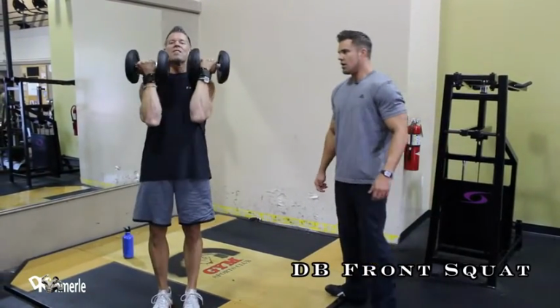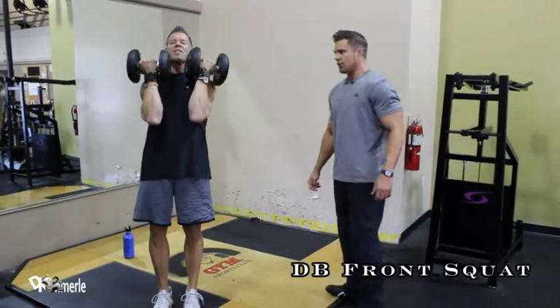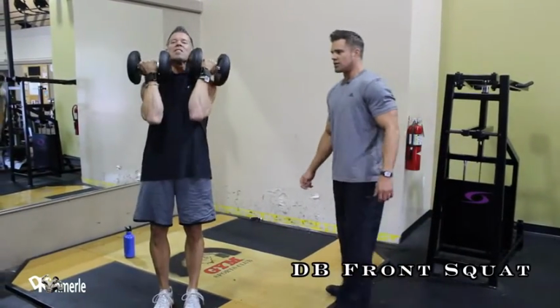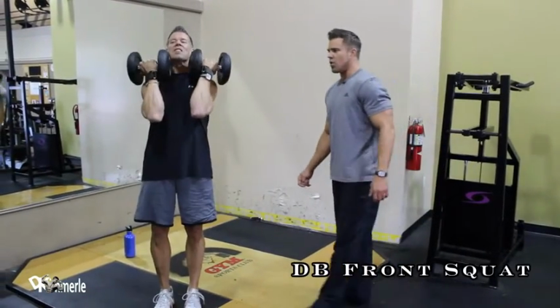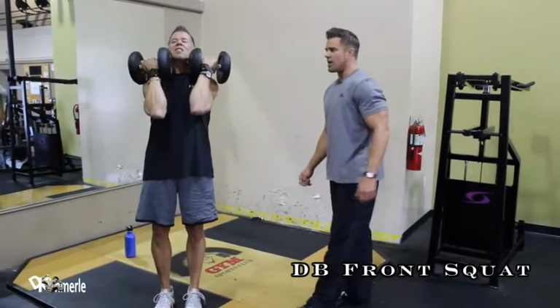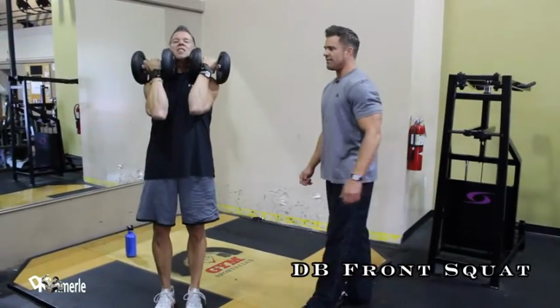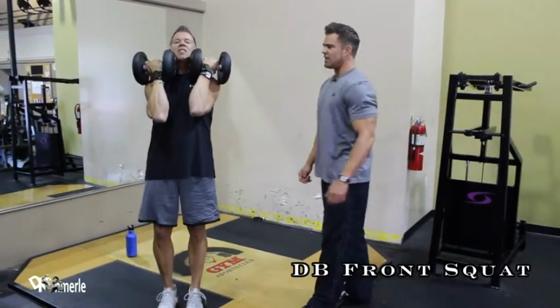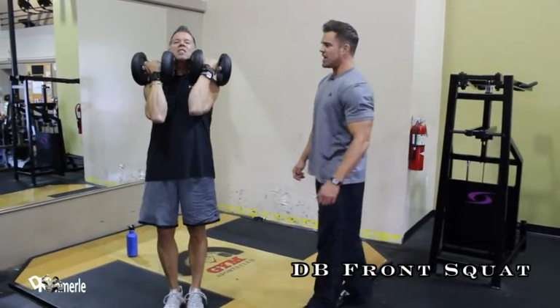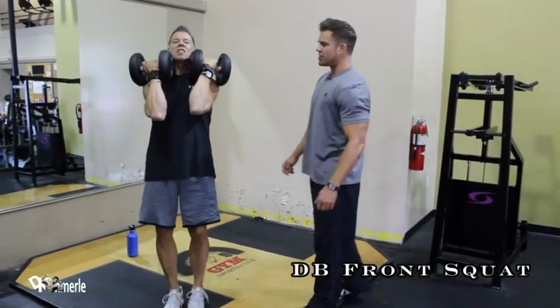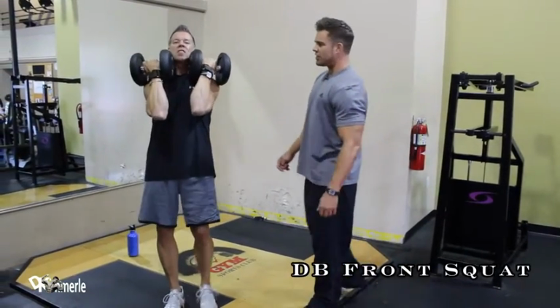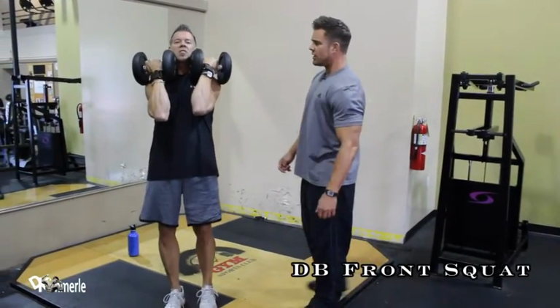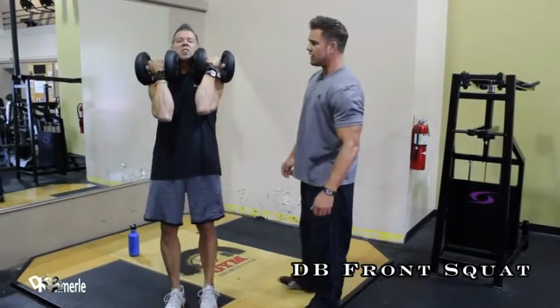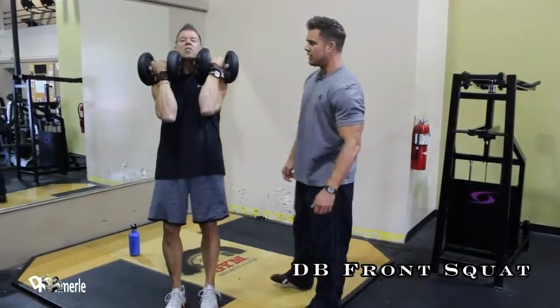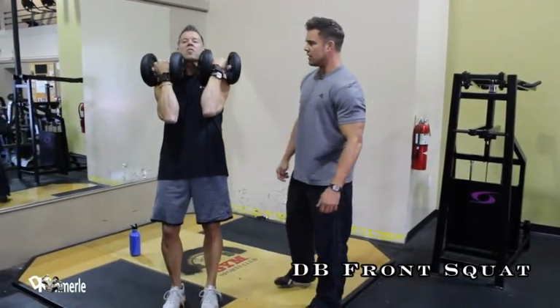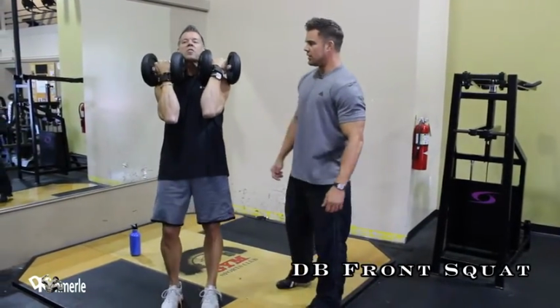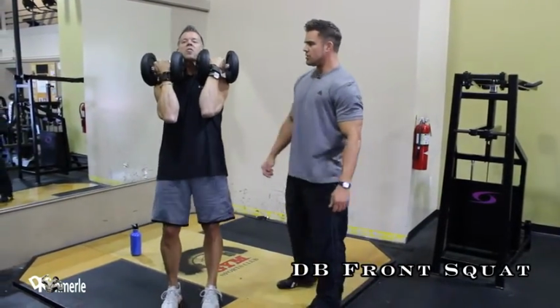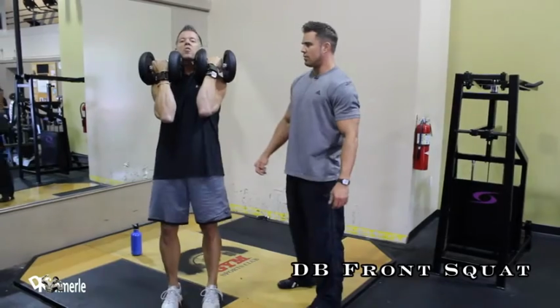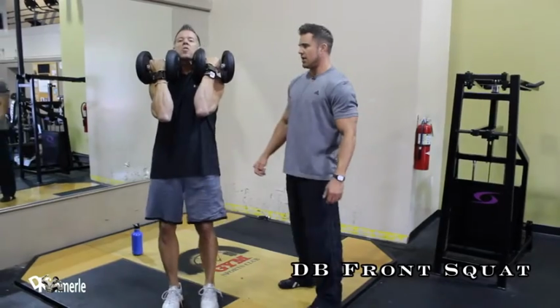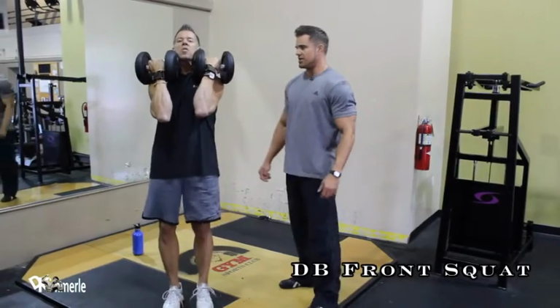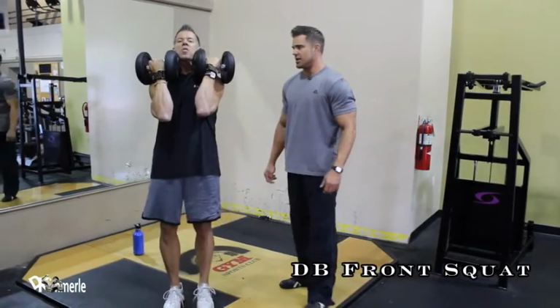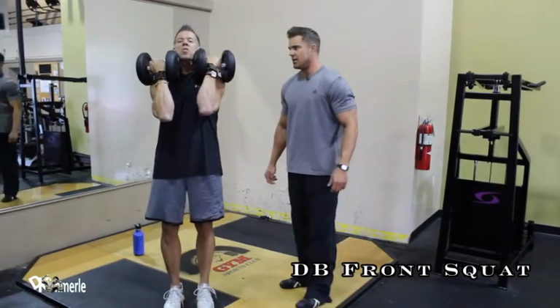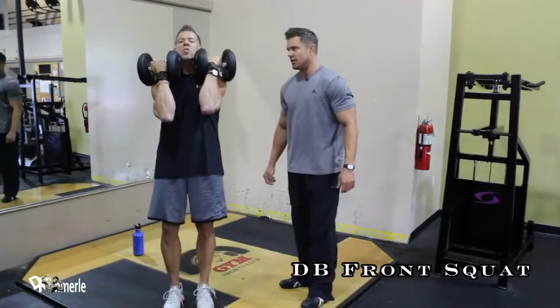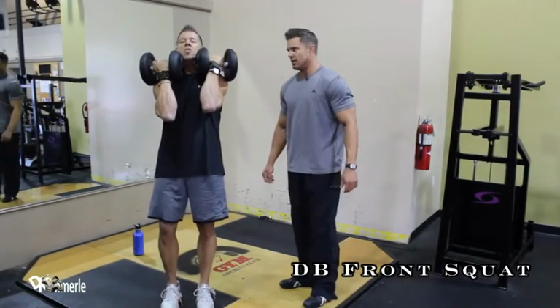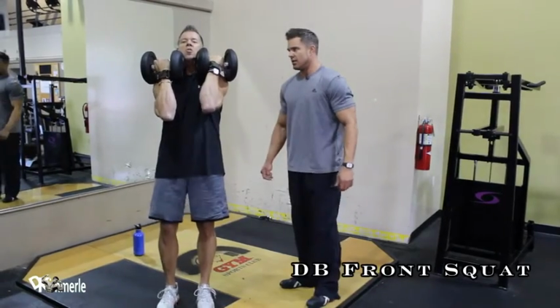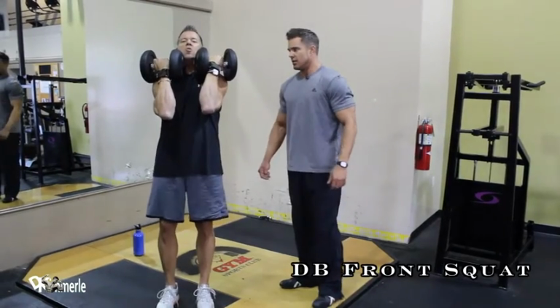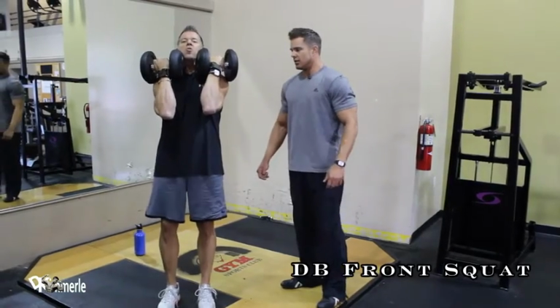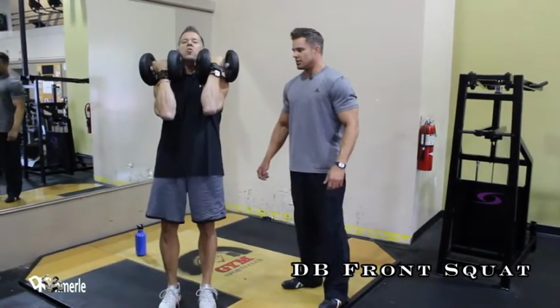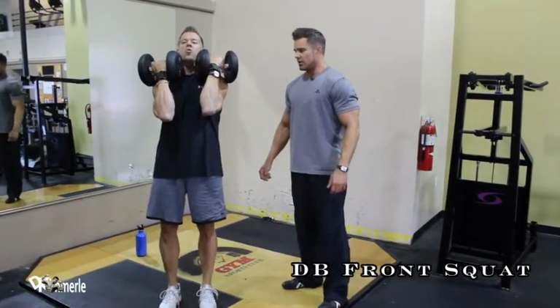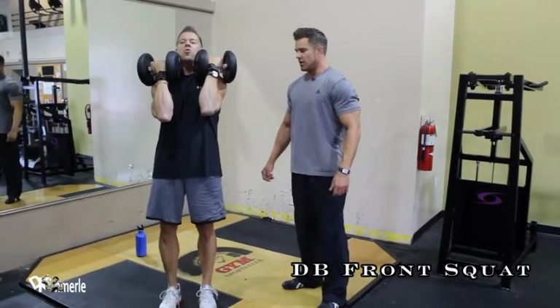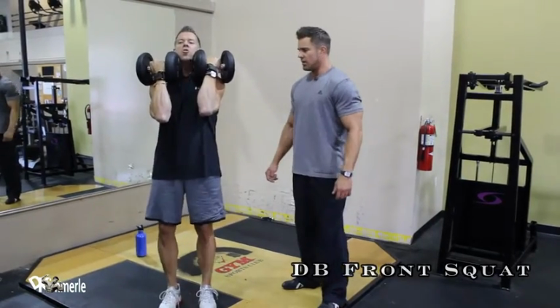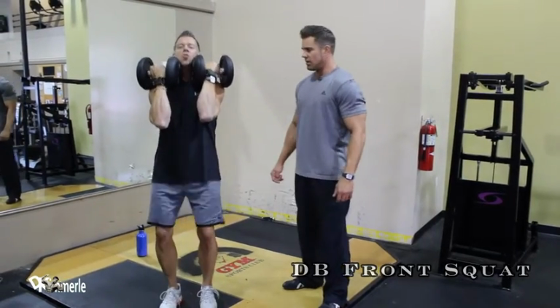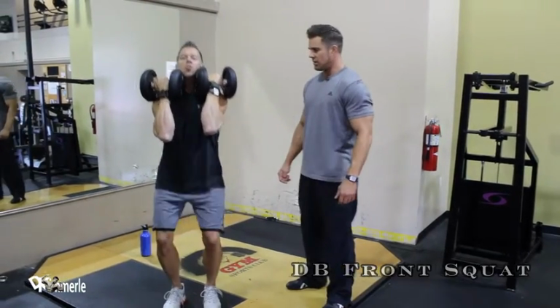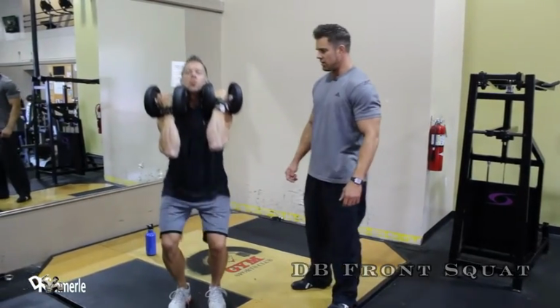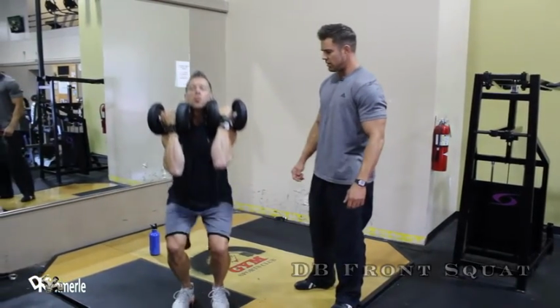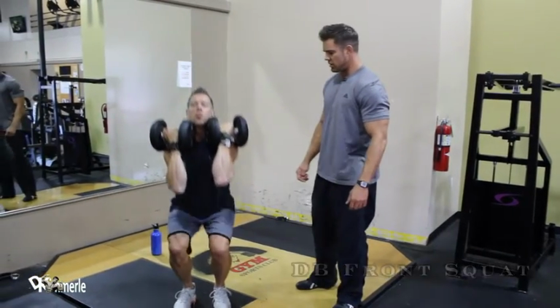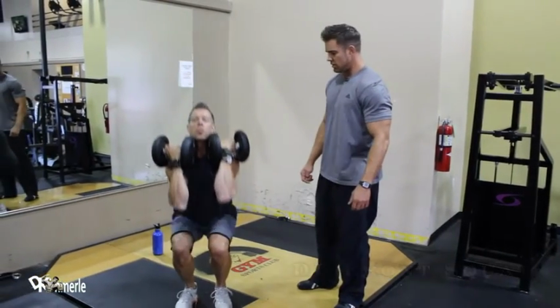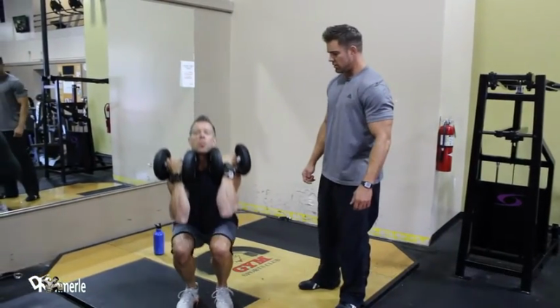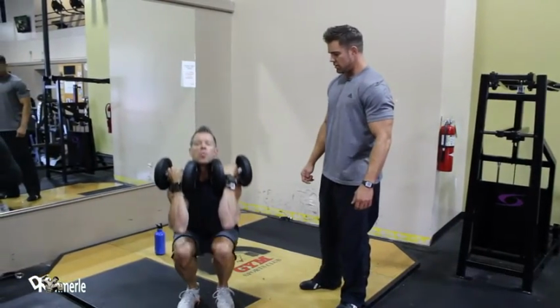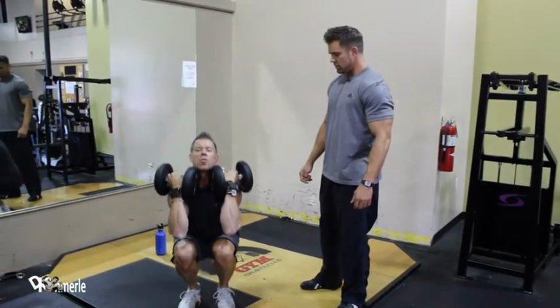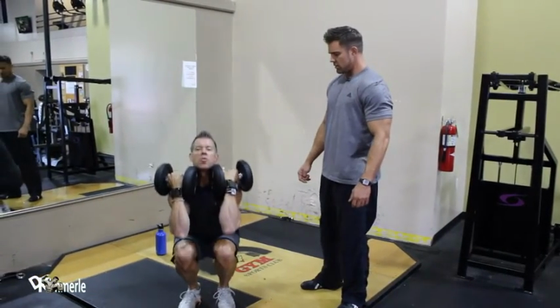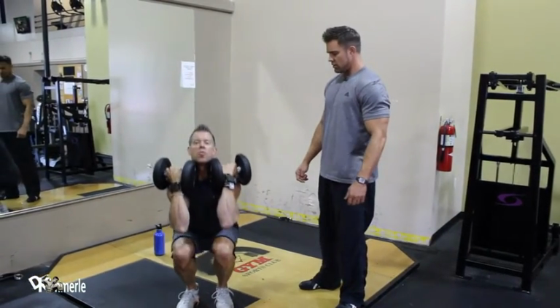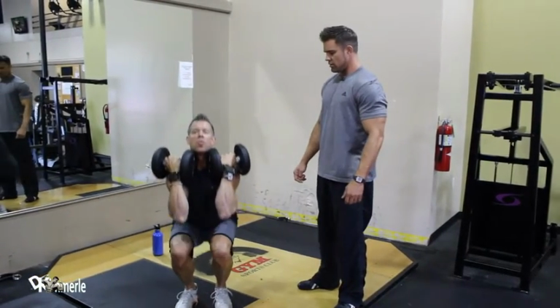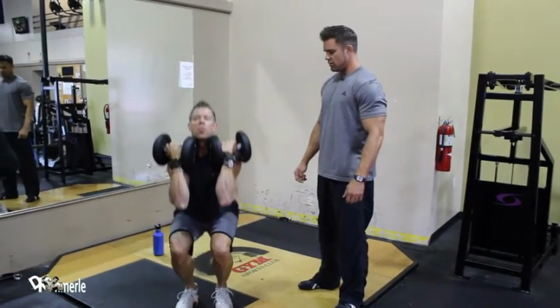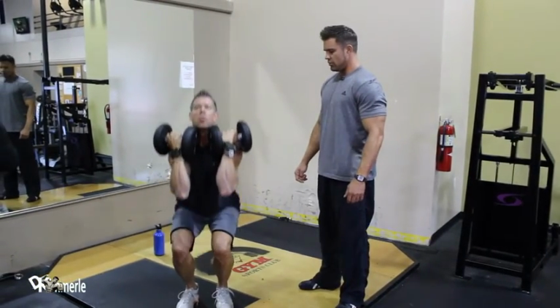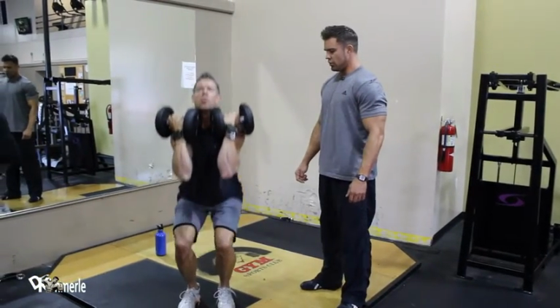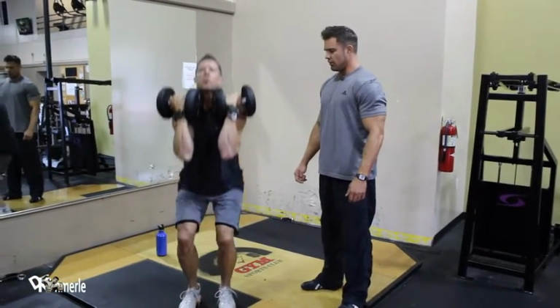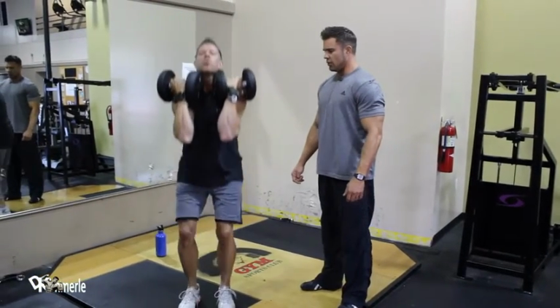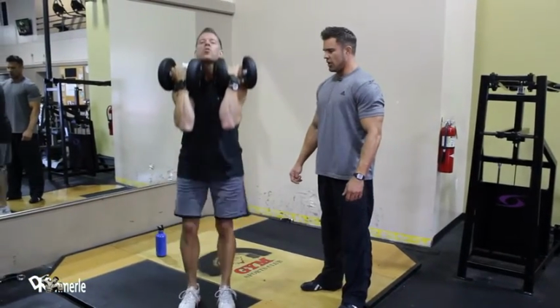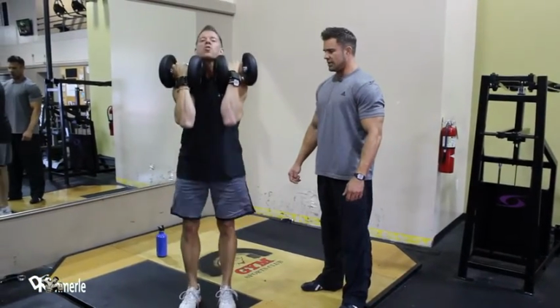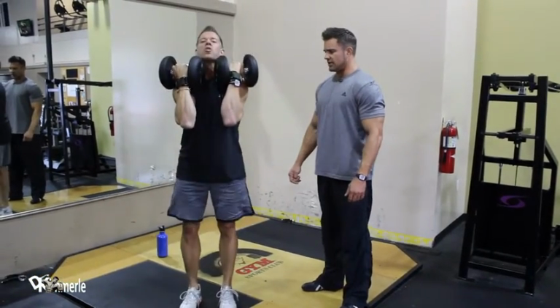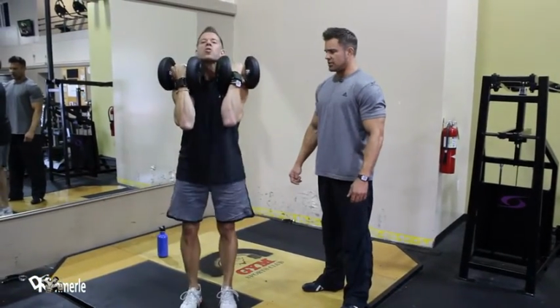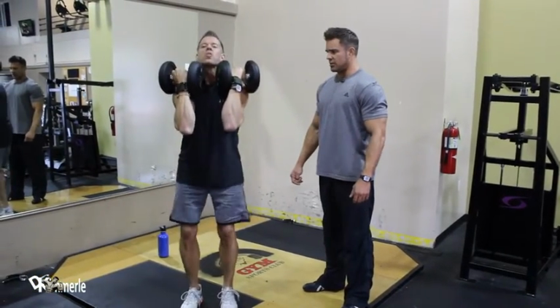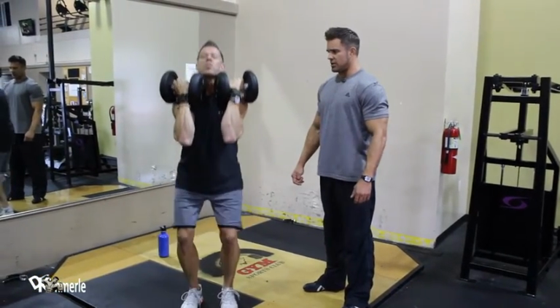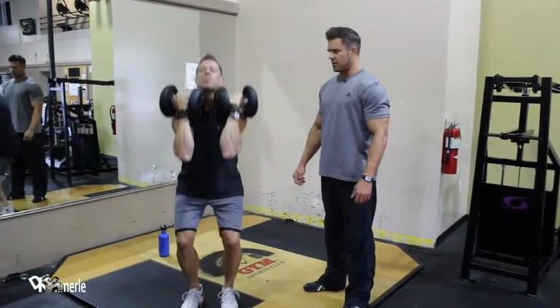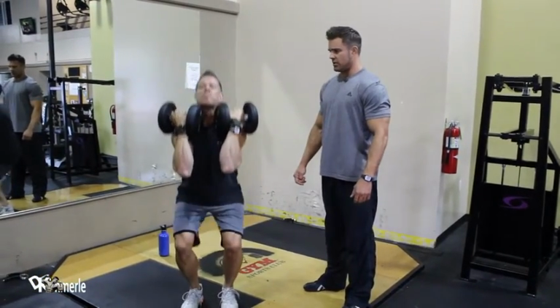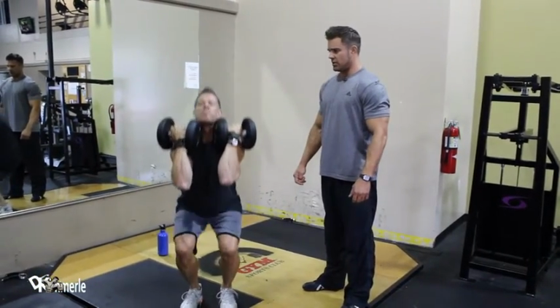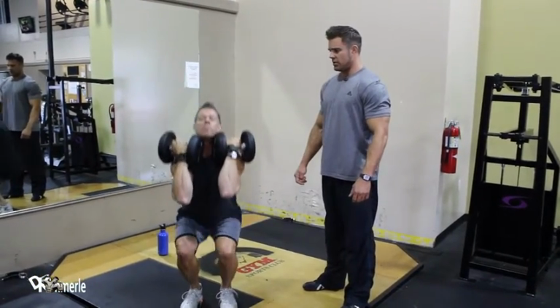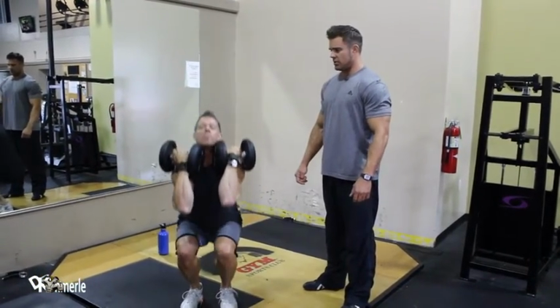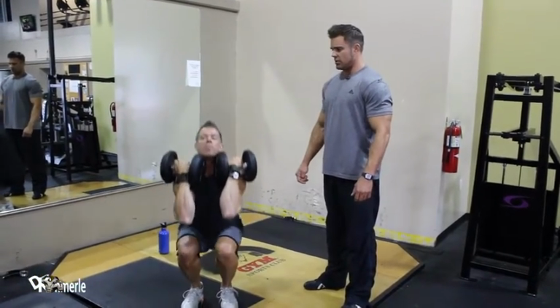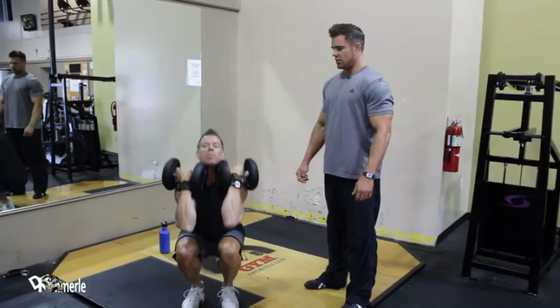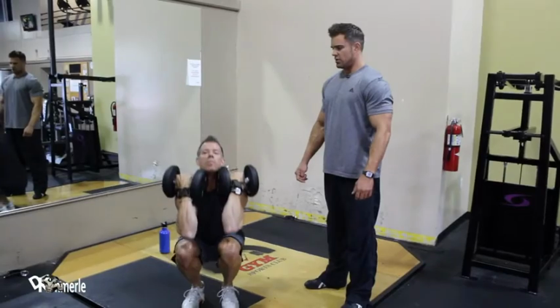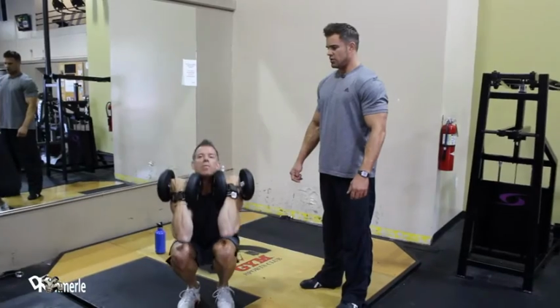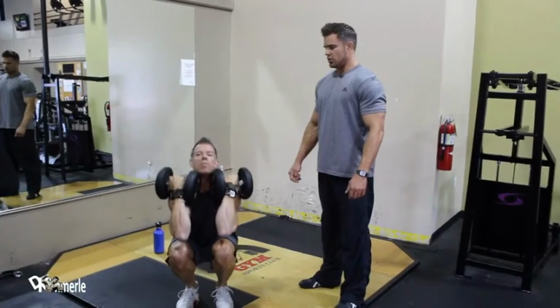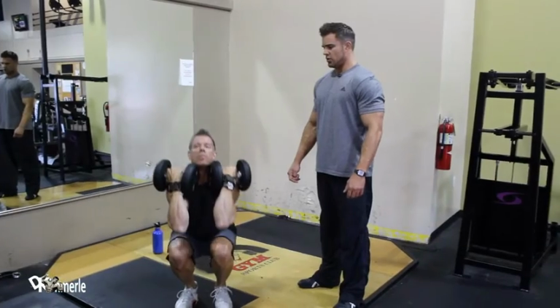Front squat variation — dumbbells. Let's go, Dale. Beautiful. One. Kick those elbows up. Two.